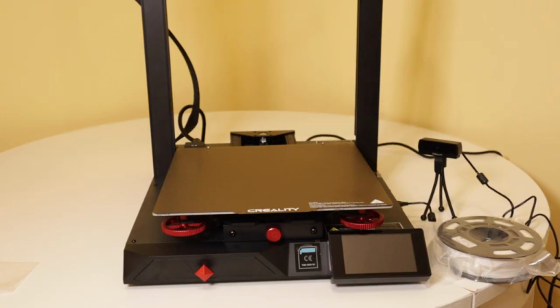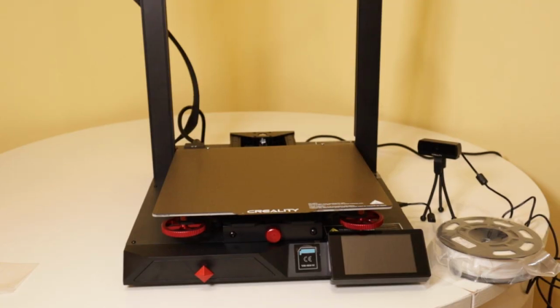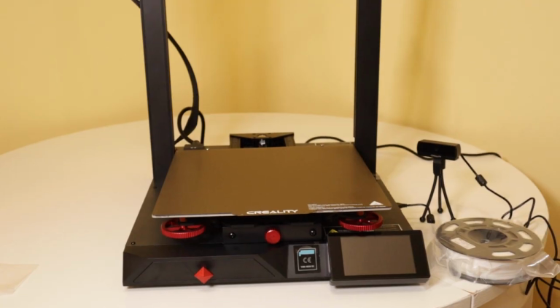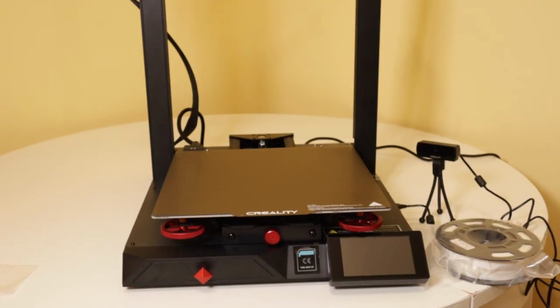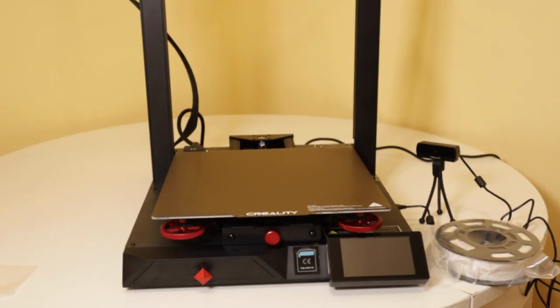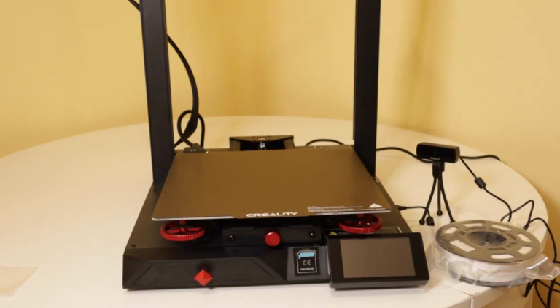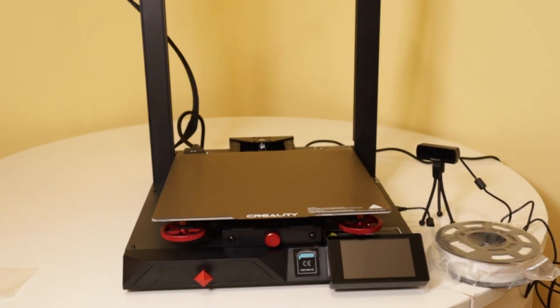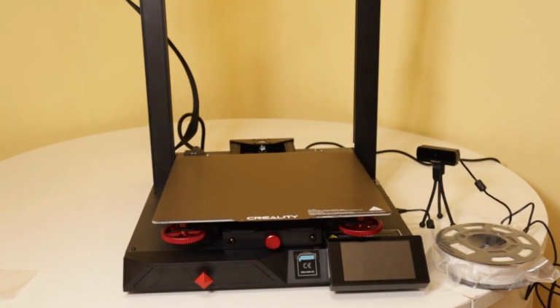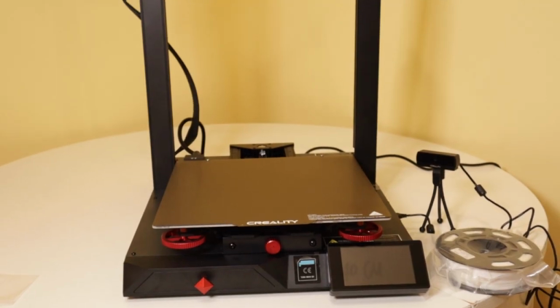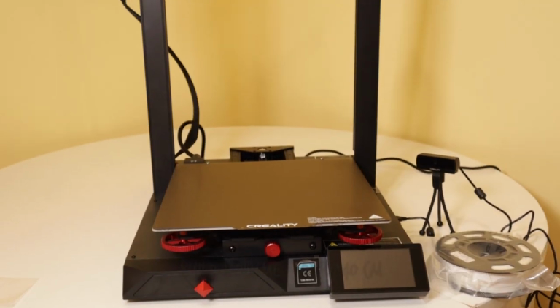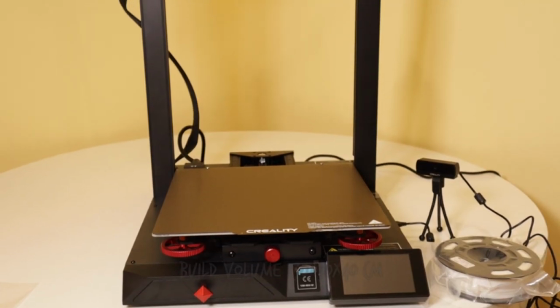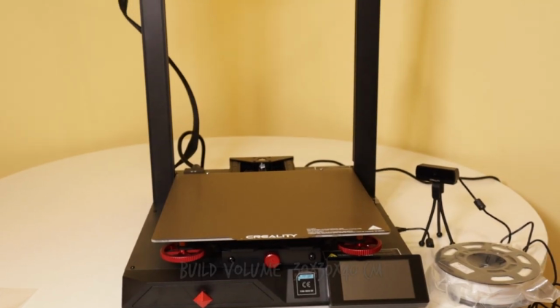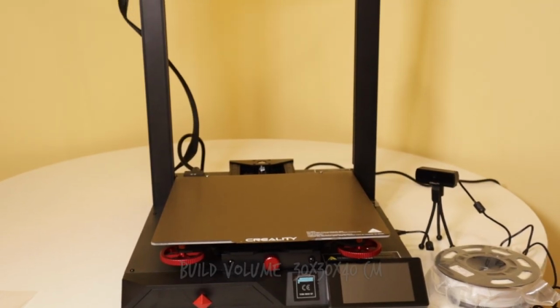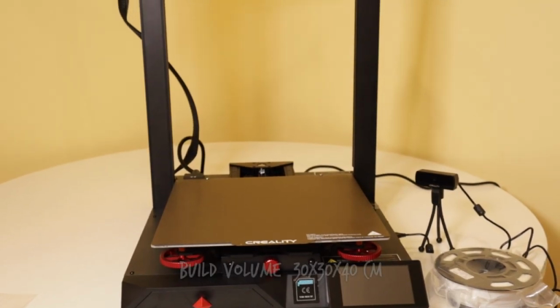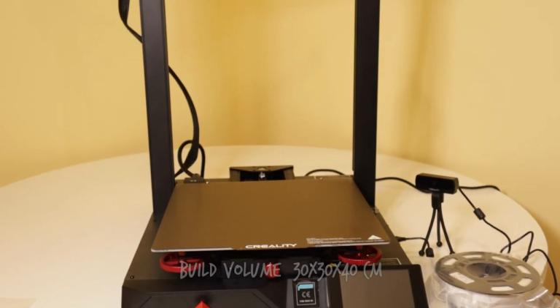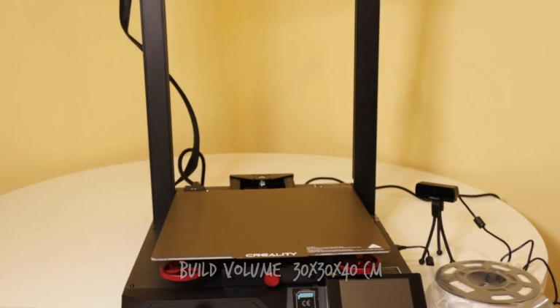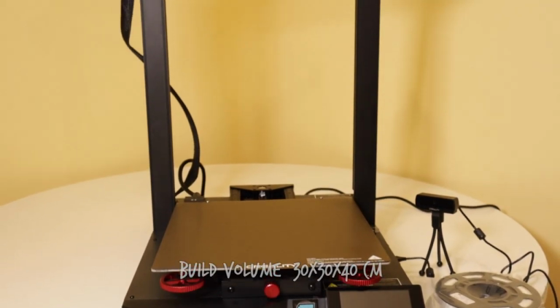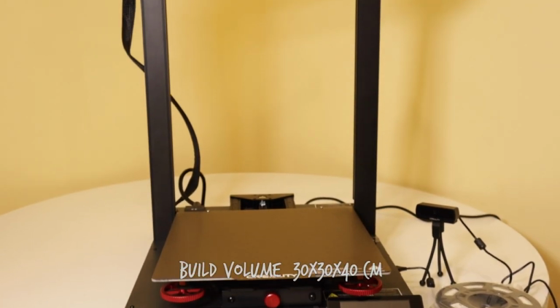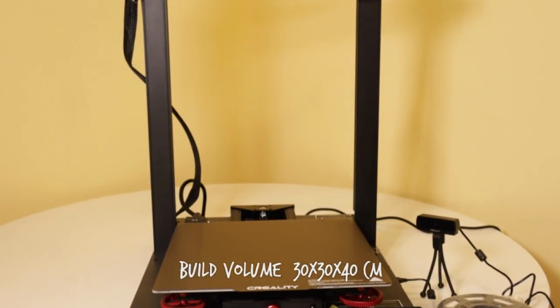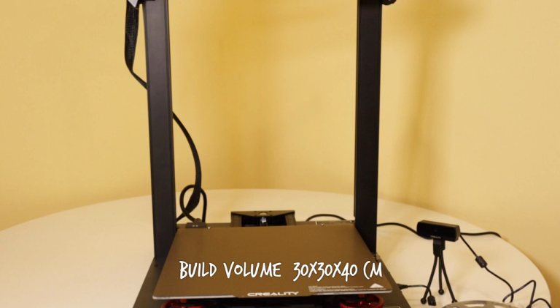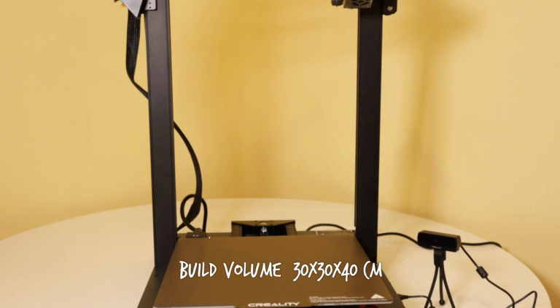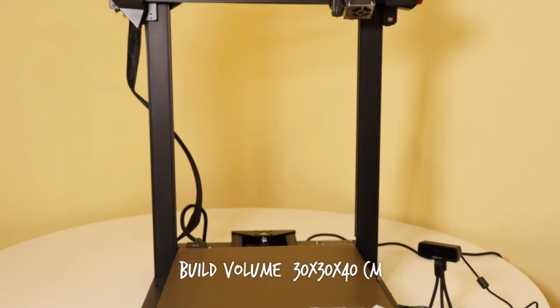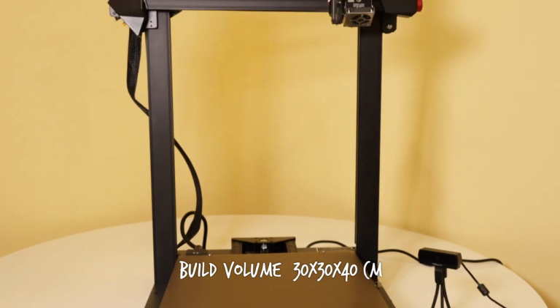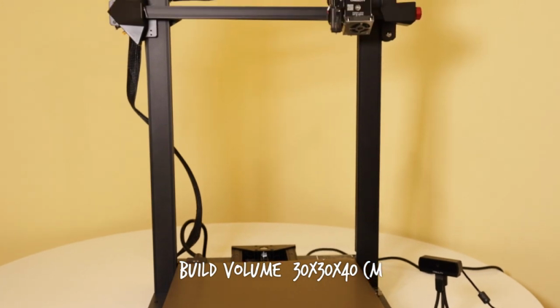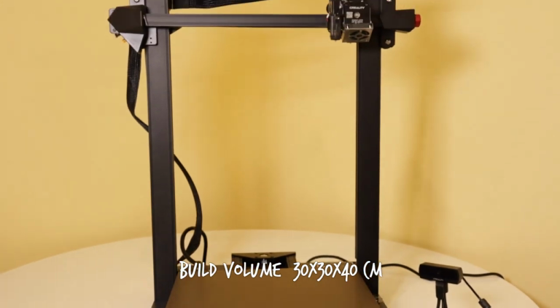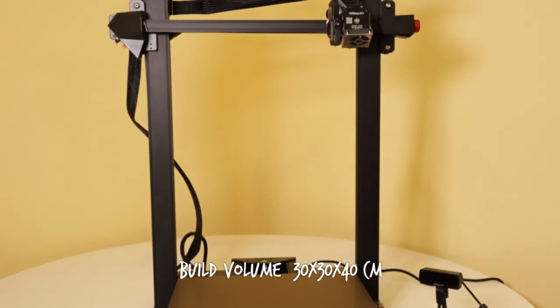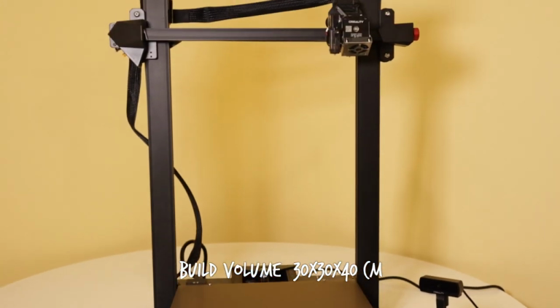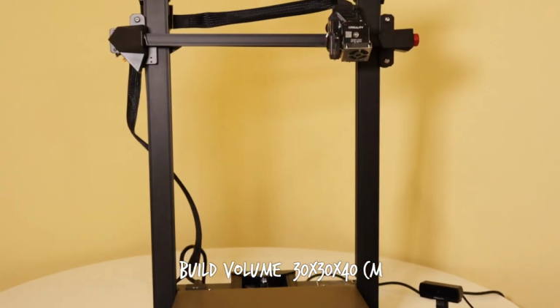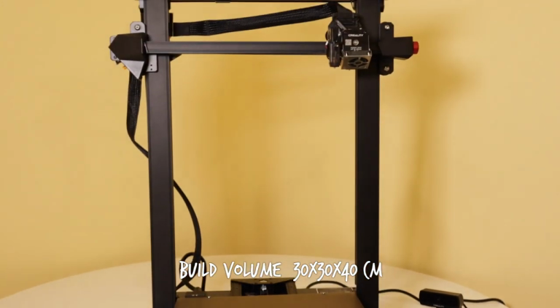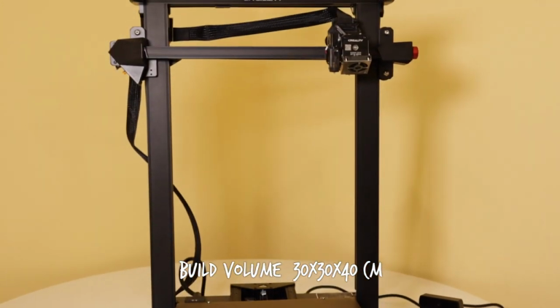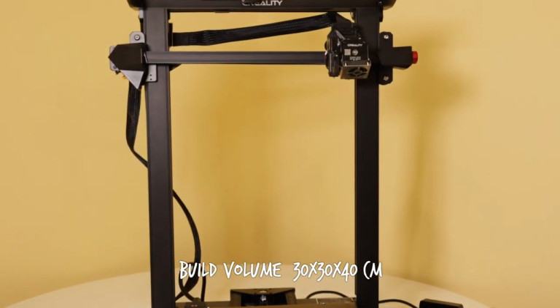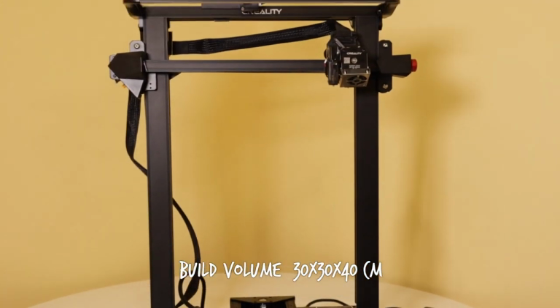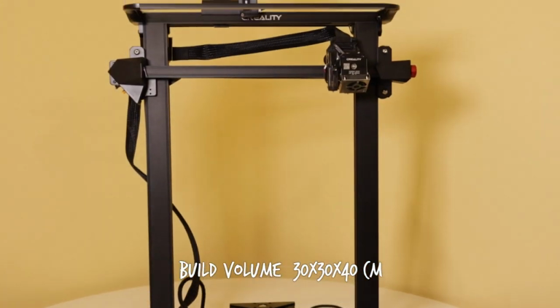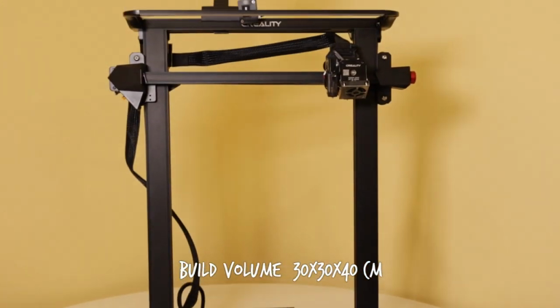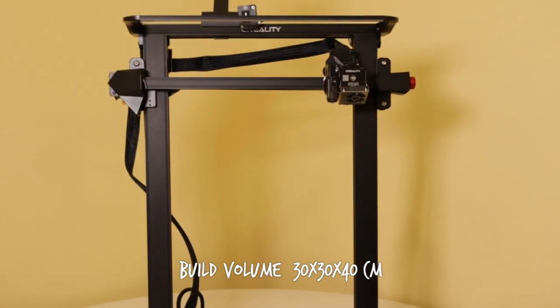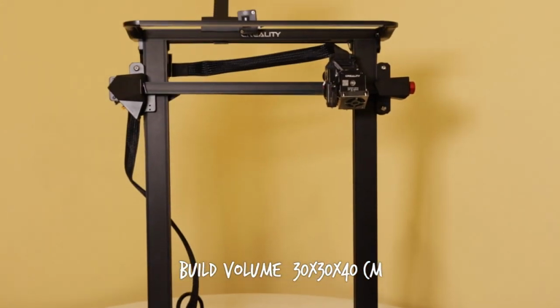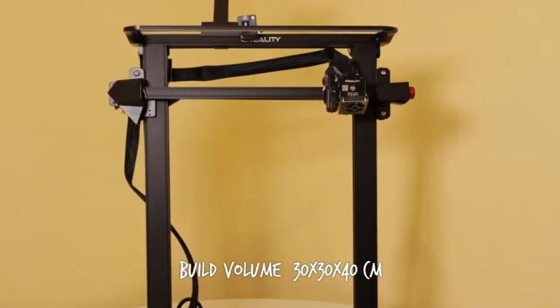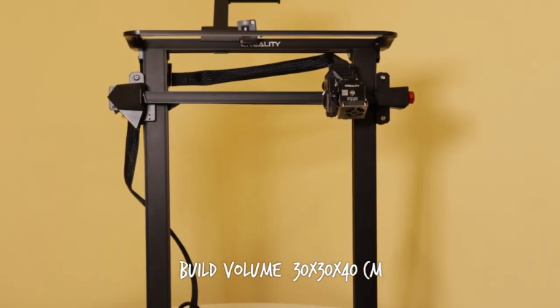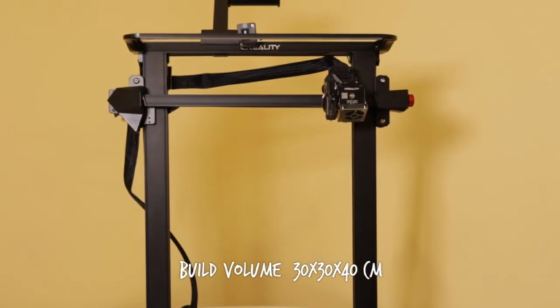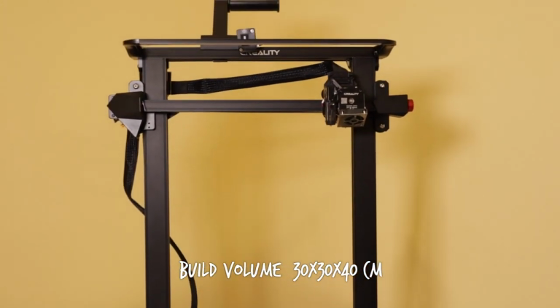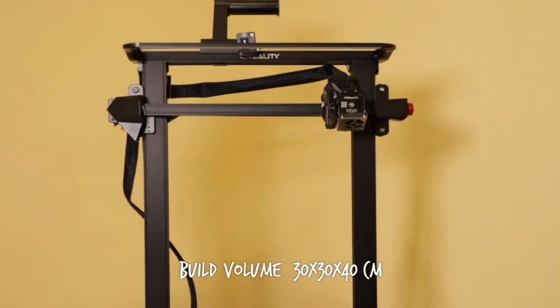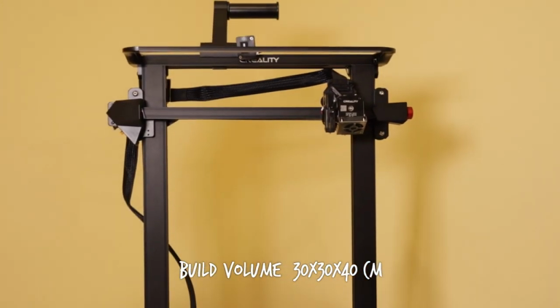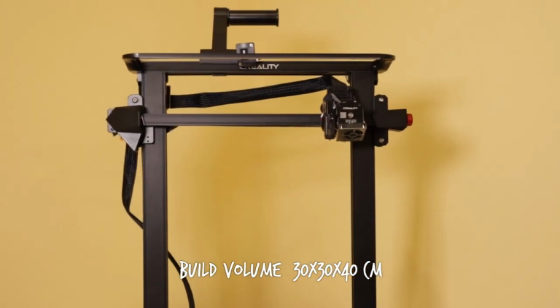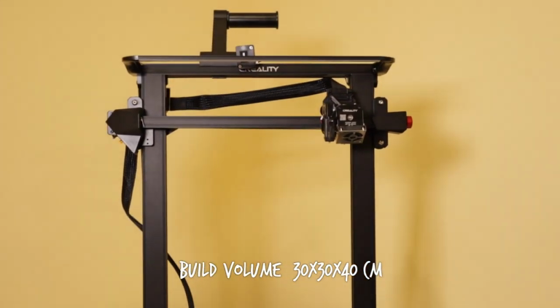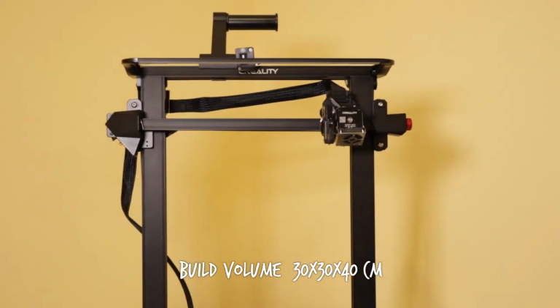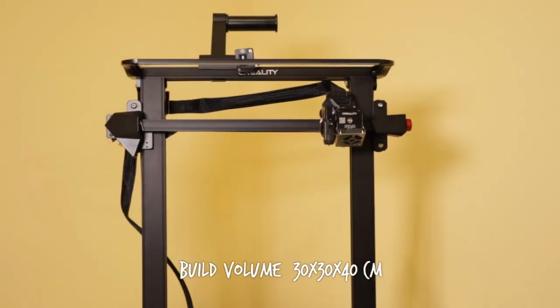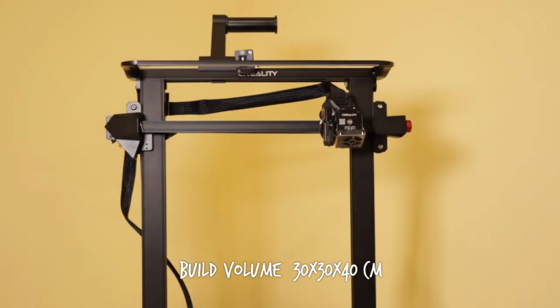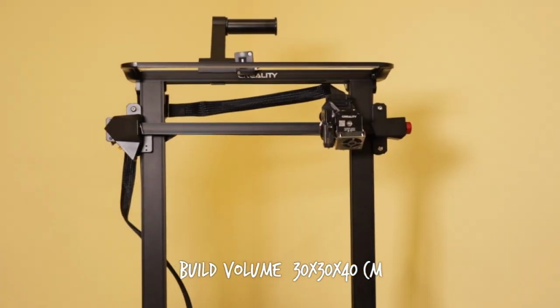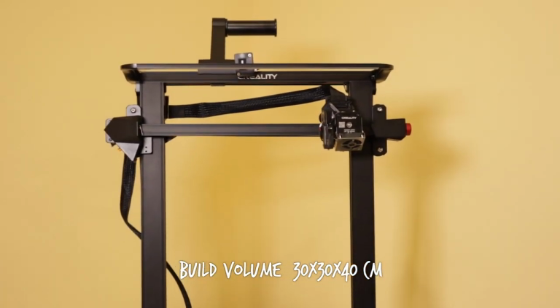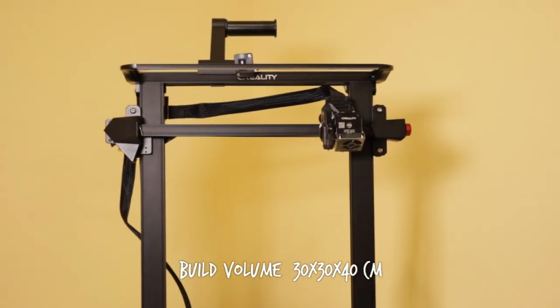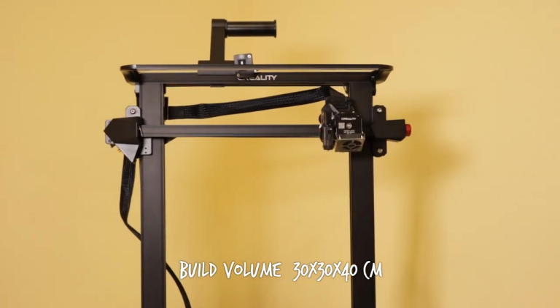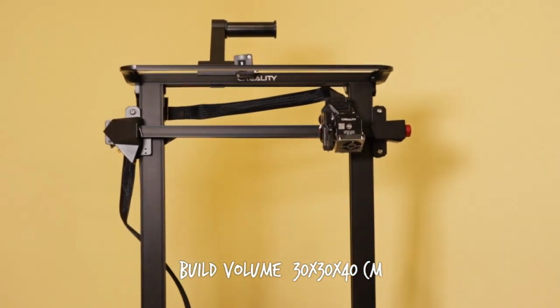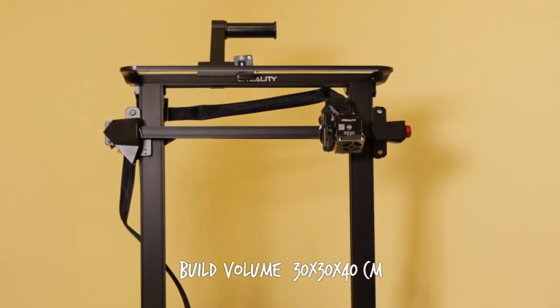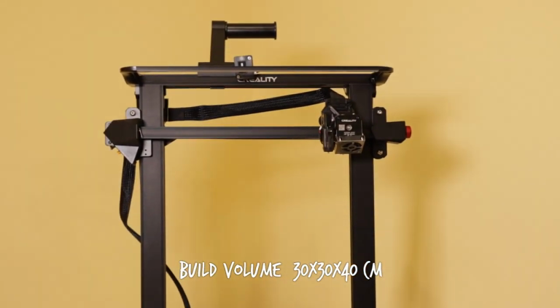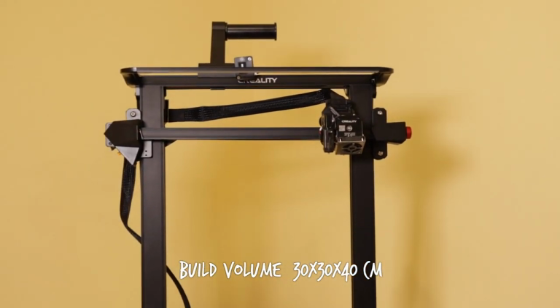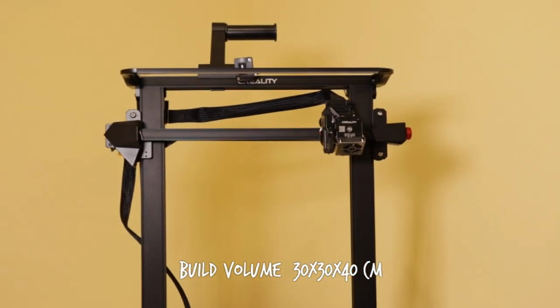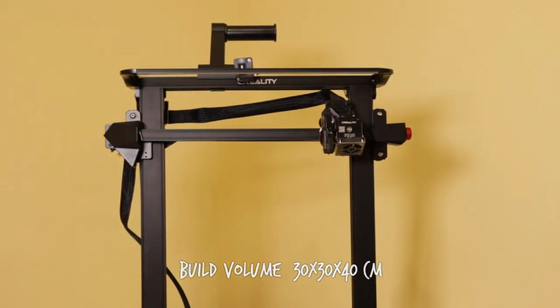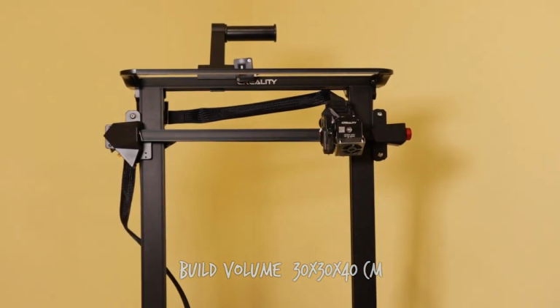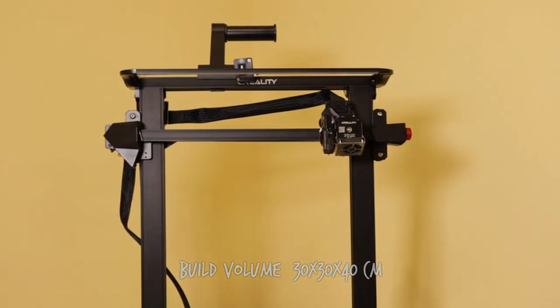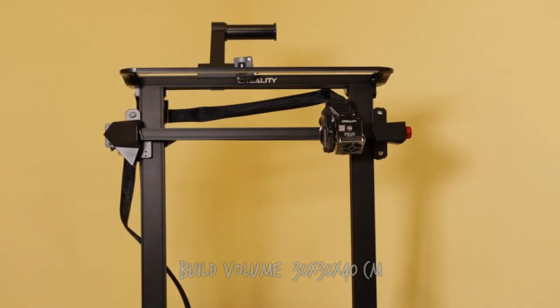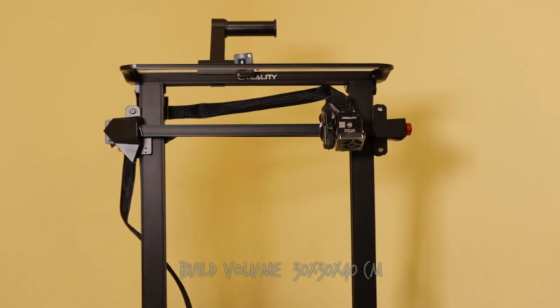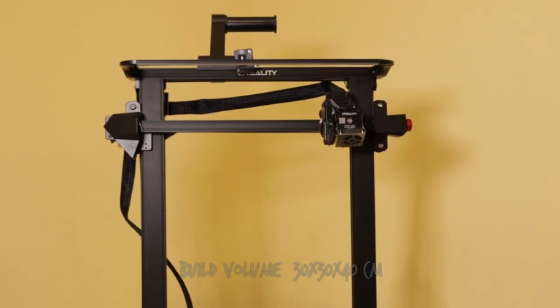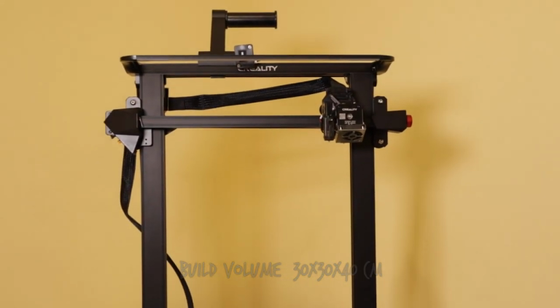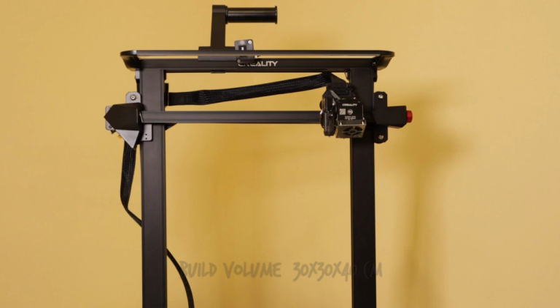This printer is particularly tall, much taller than the Ender 3, so if you are aiming to print tall things then this printer is for you.